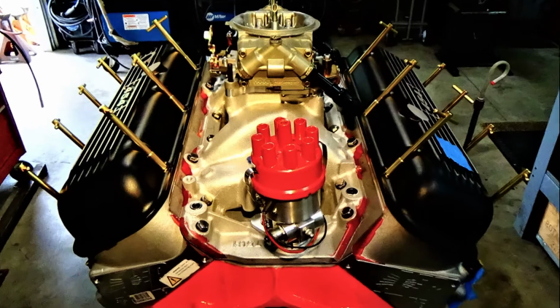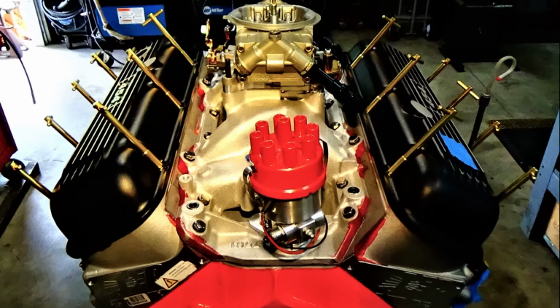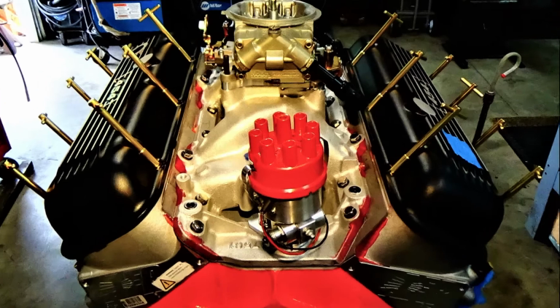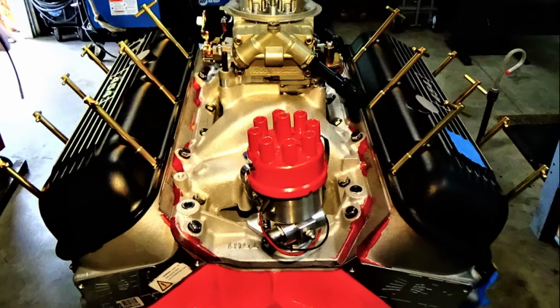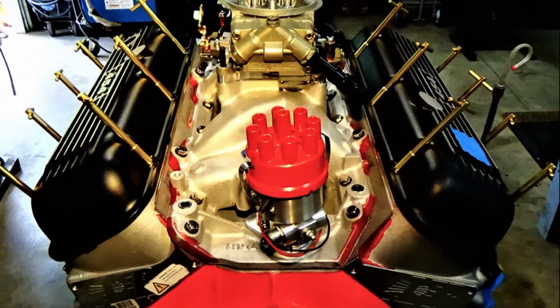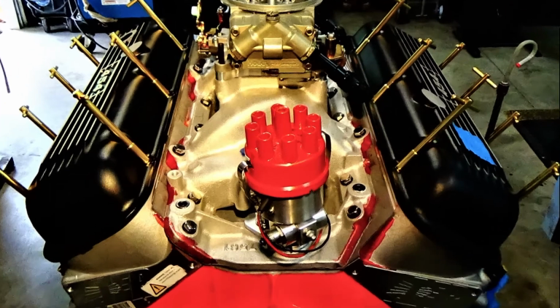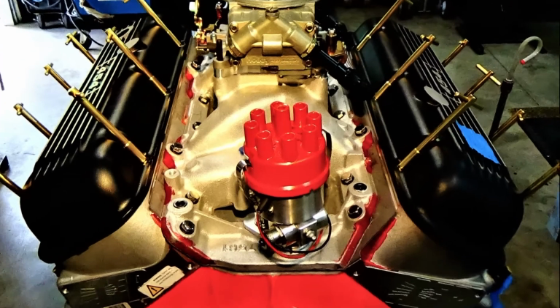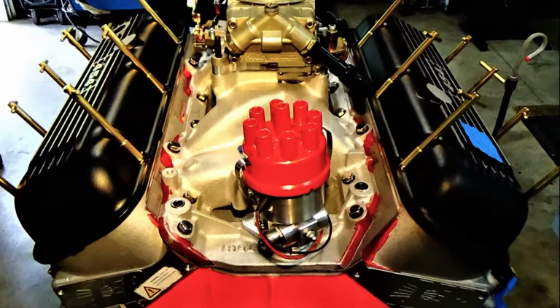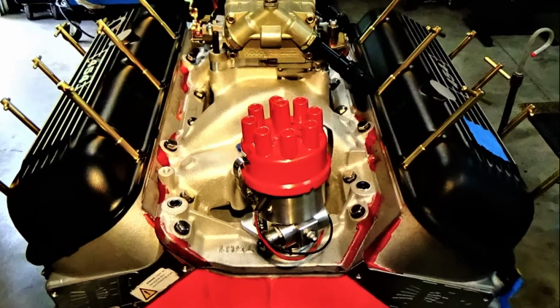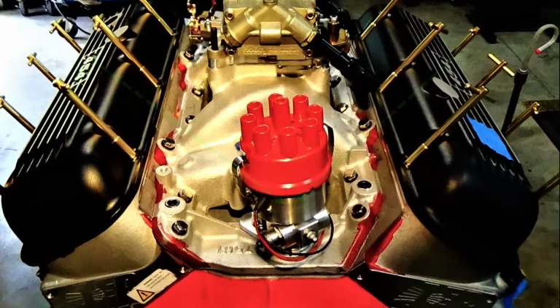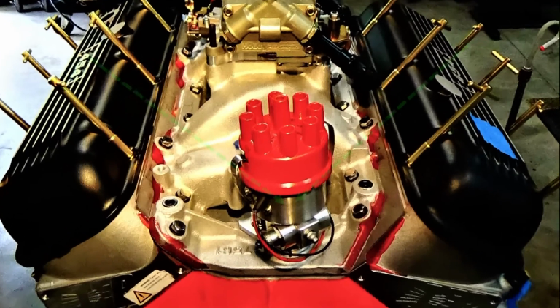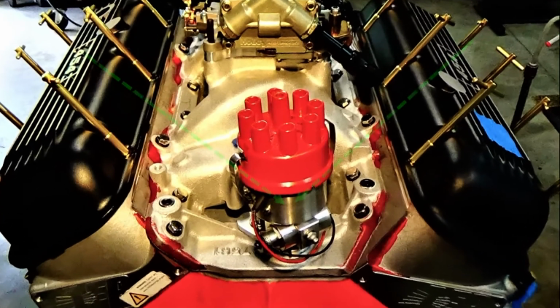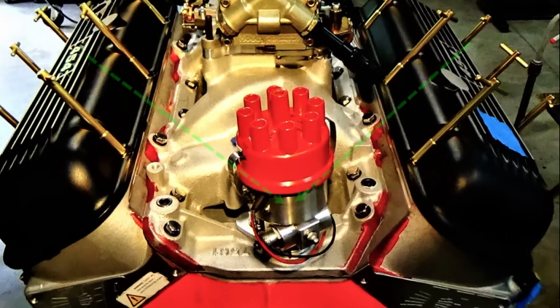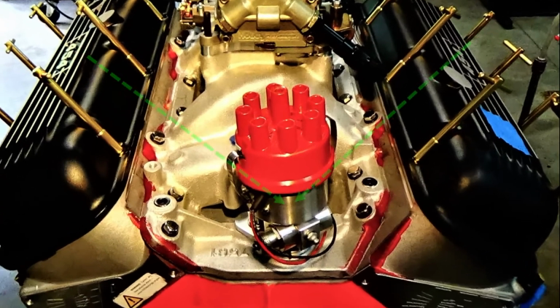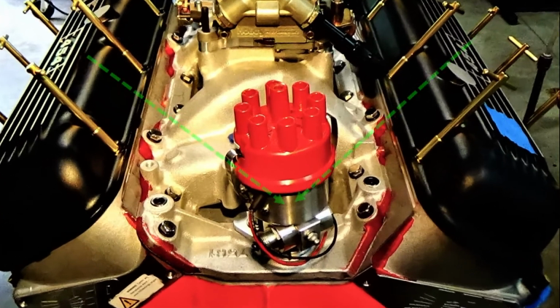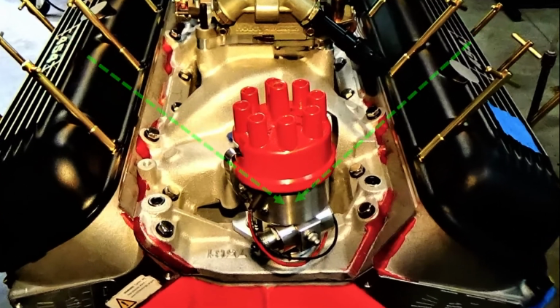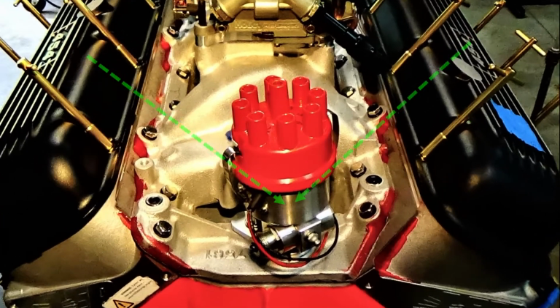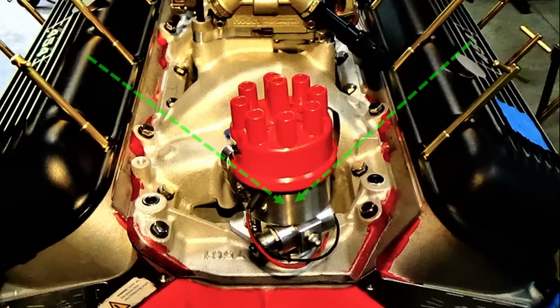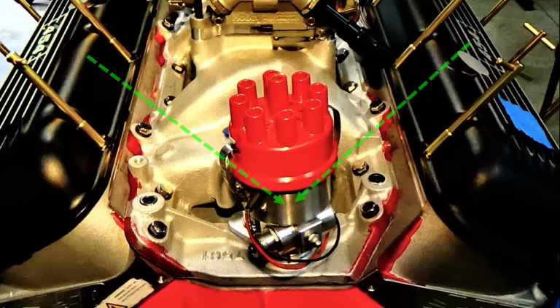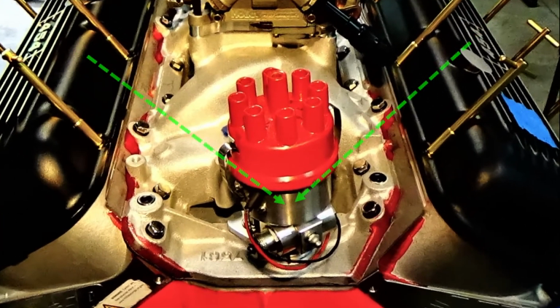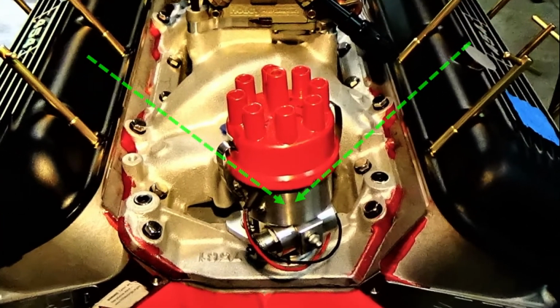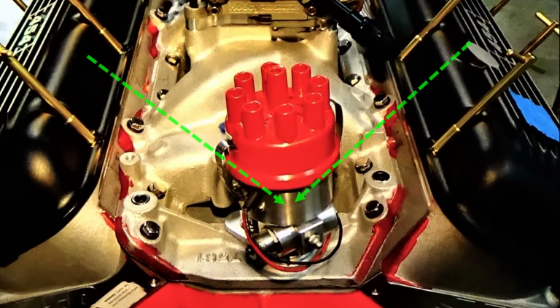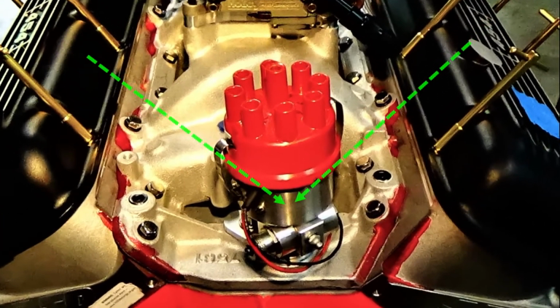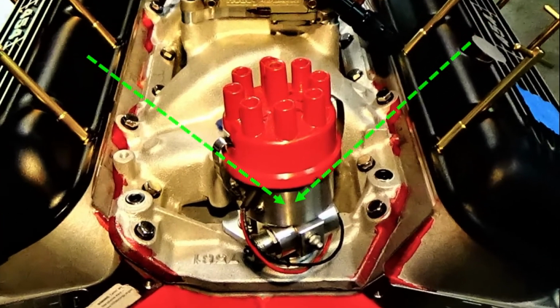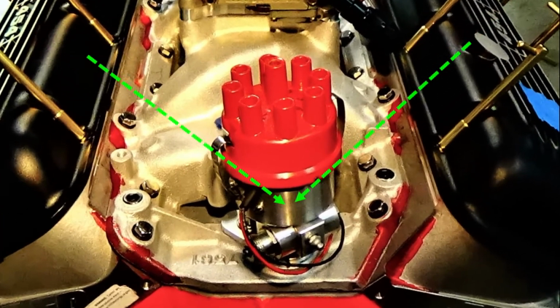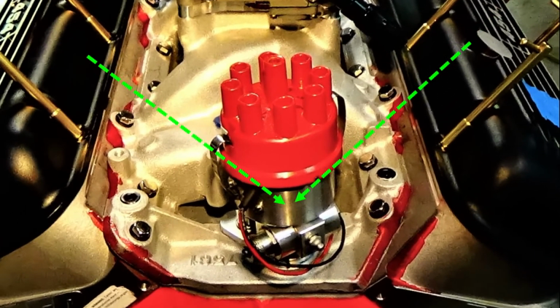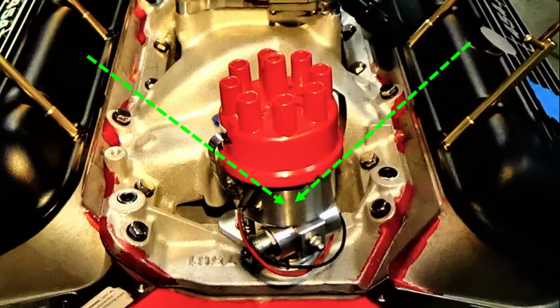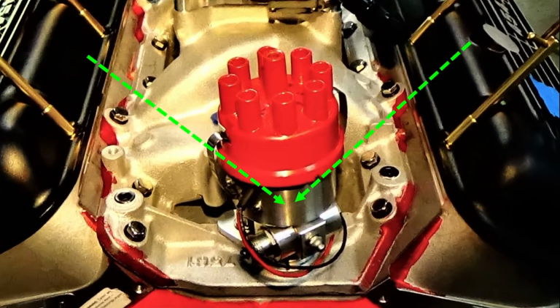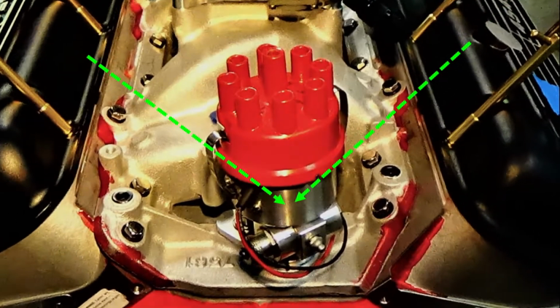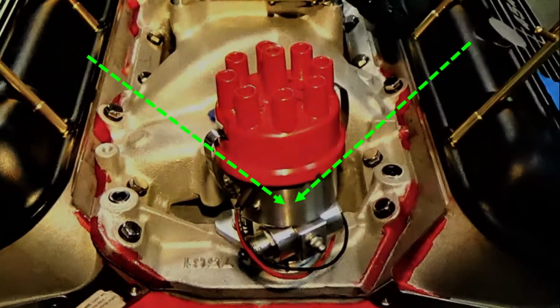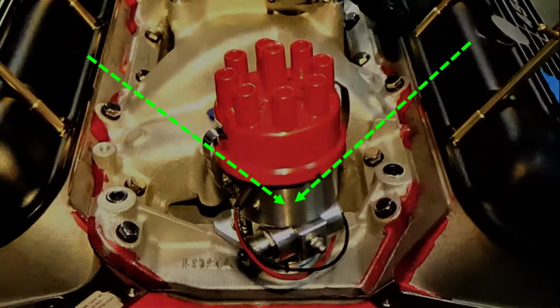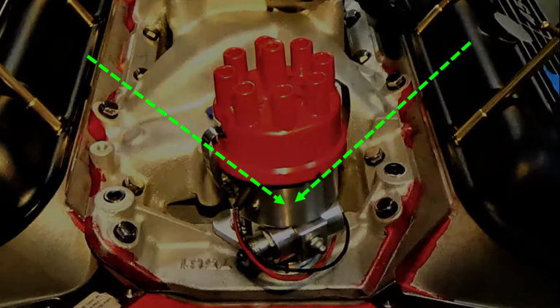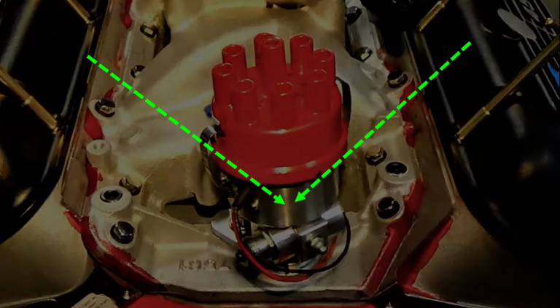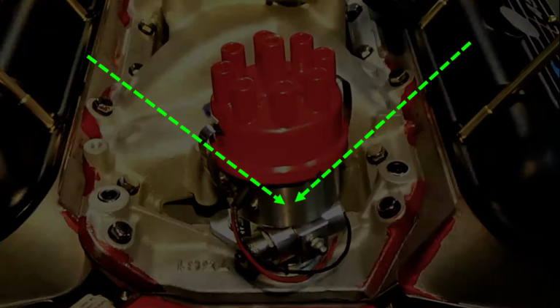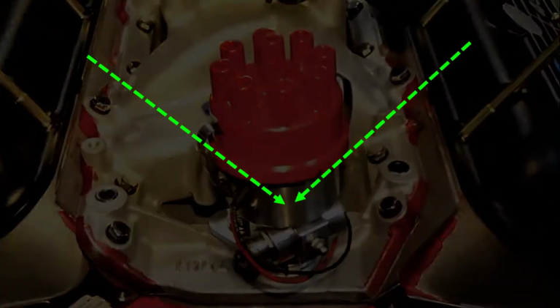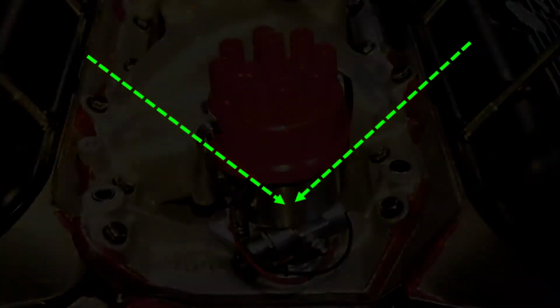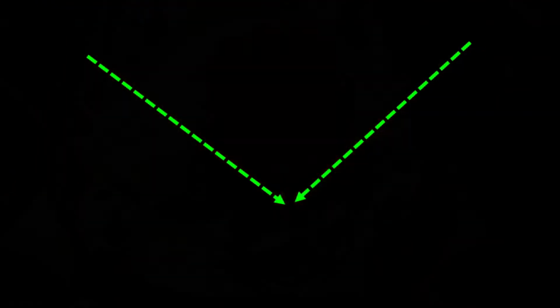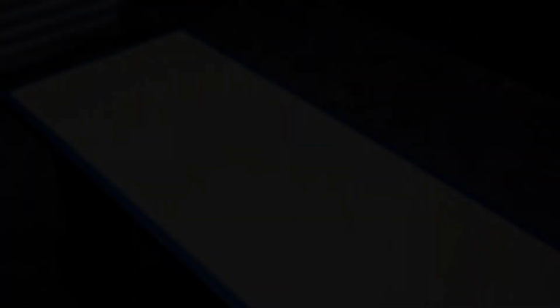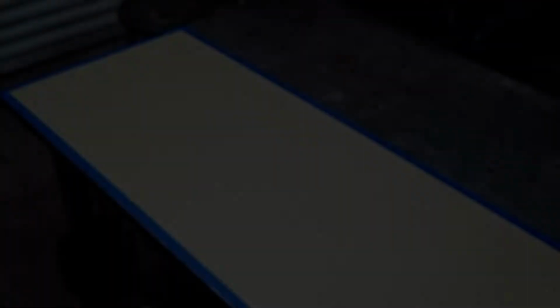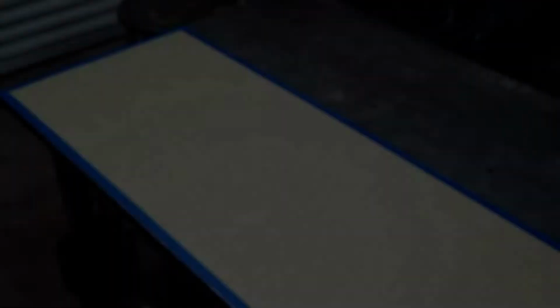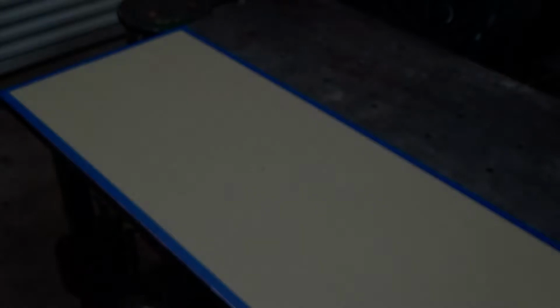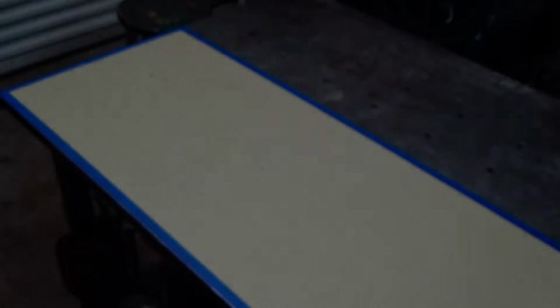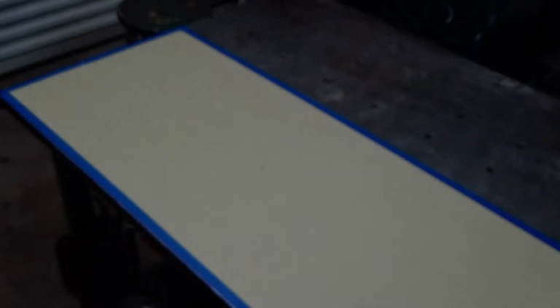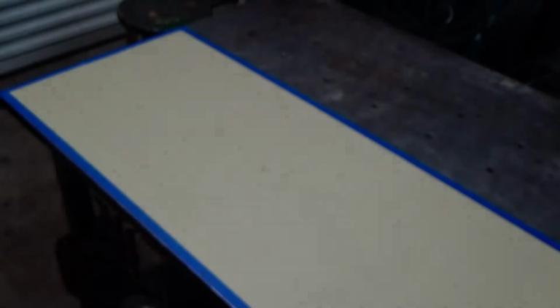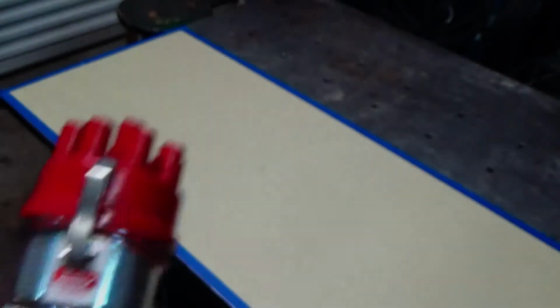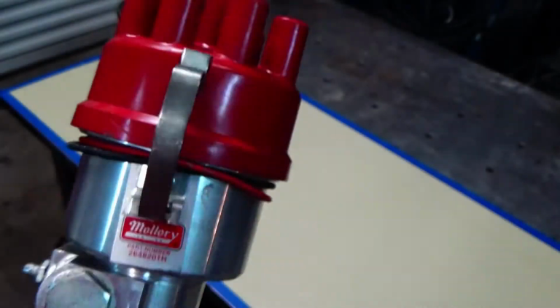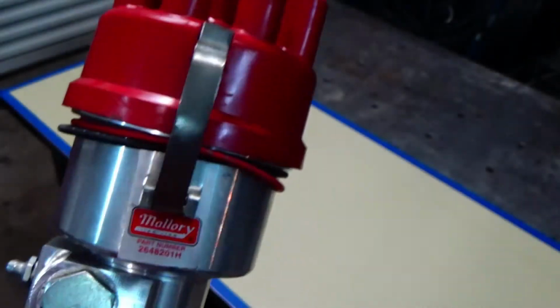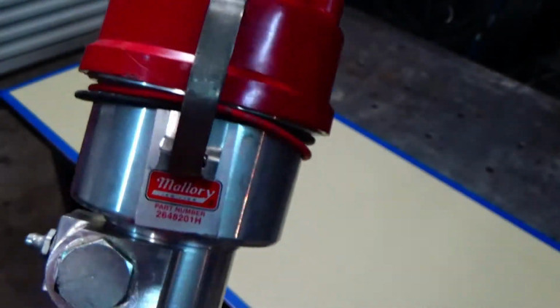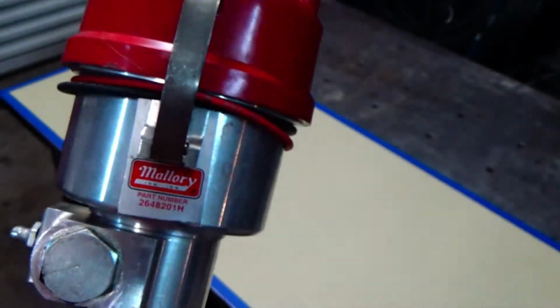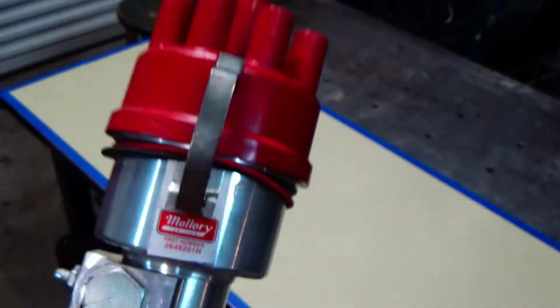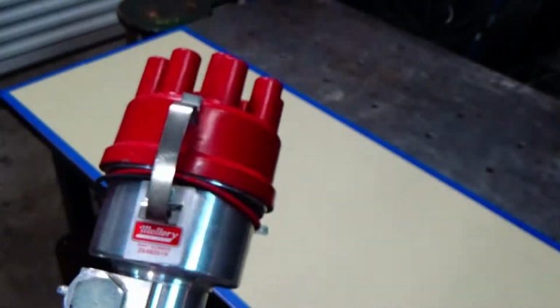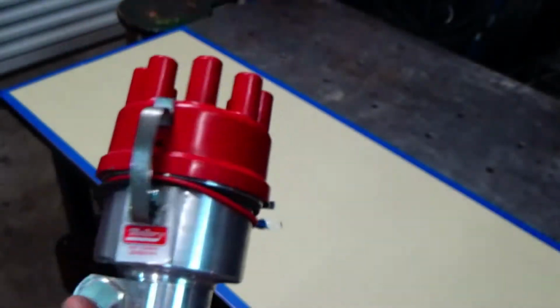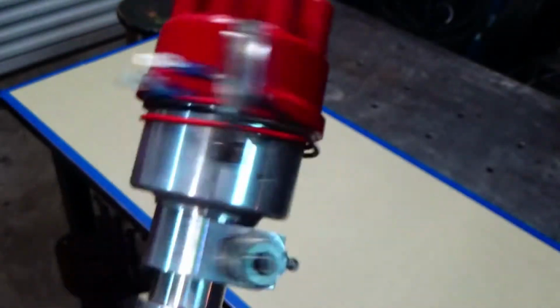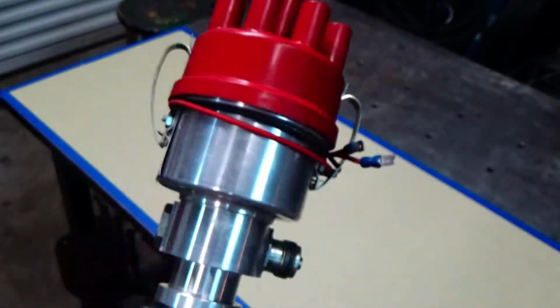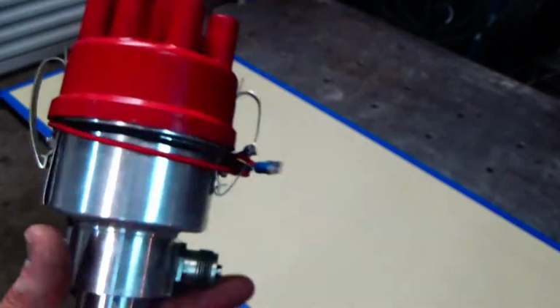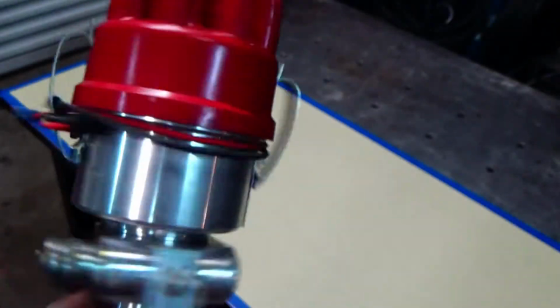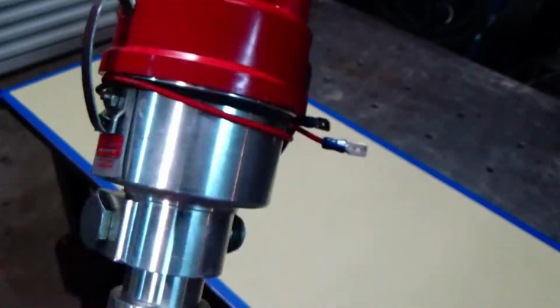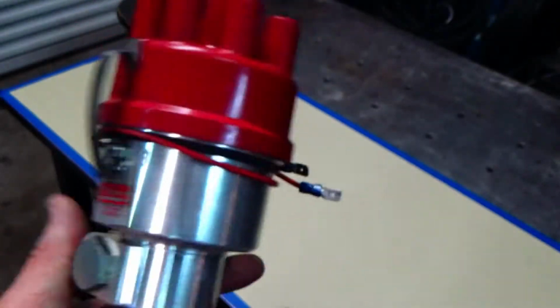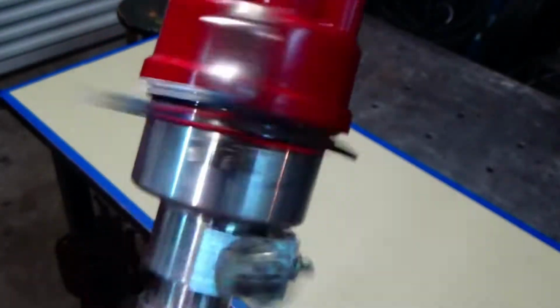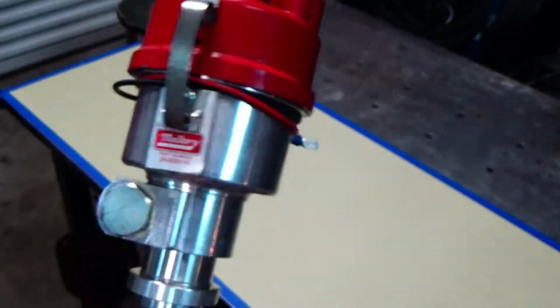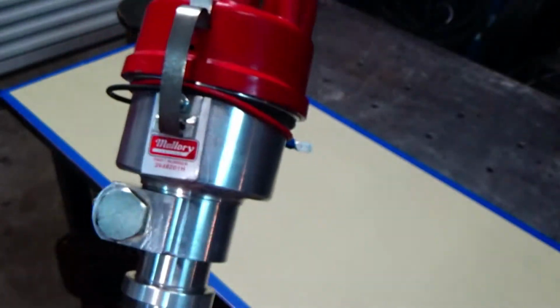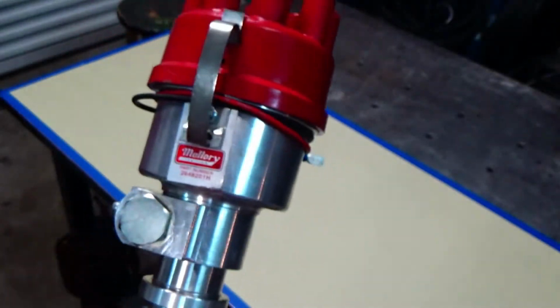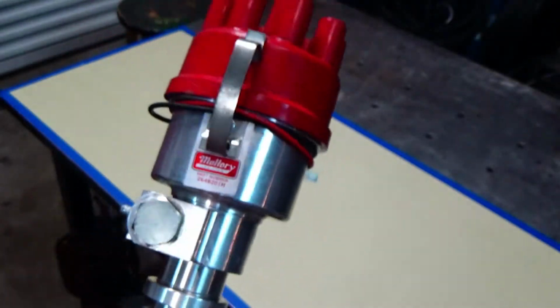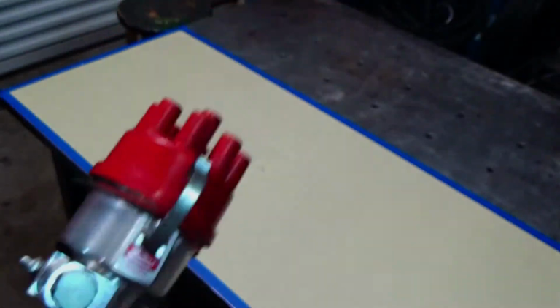Welcome to the shop, everyone. On today's video, we're going to be installing the distributor into that big block 454.